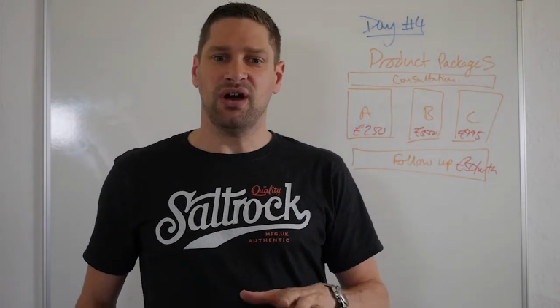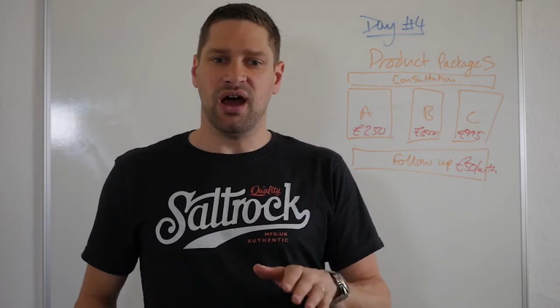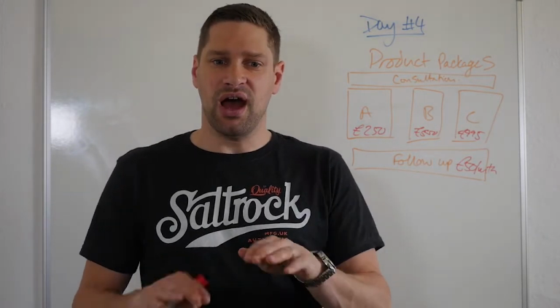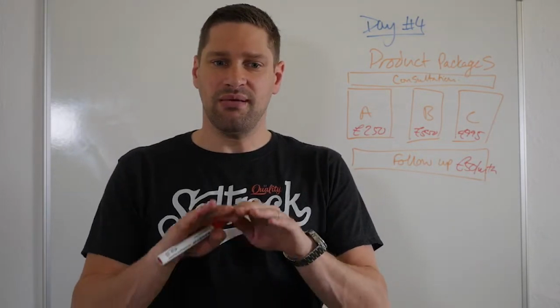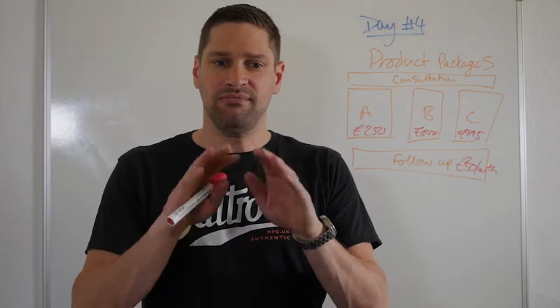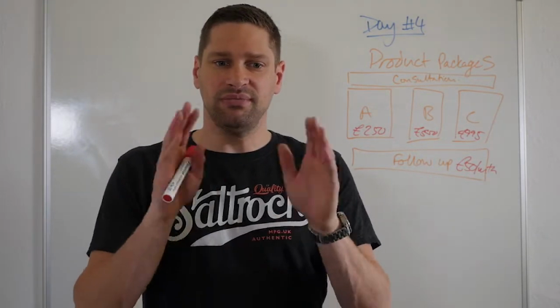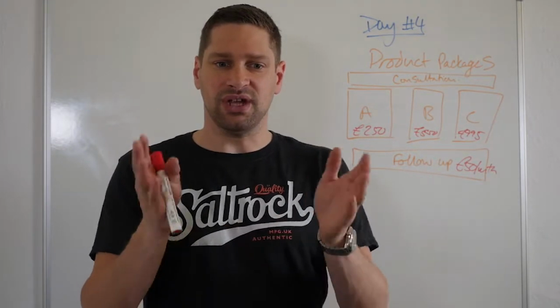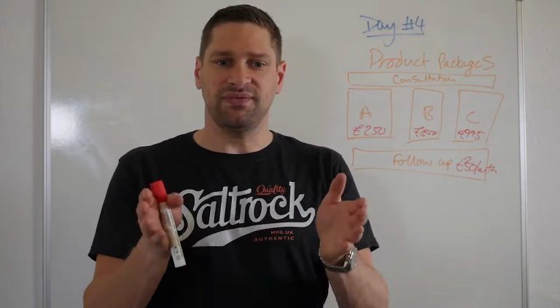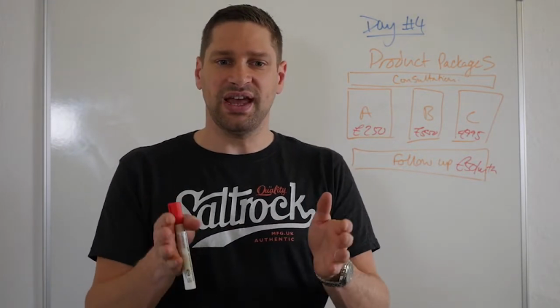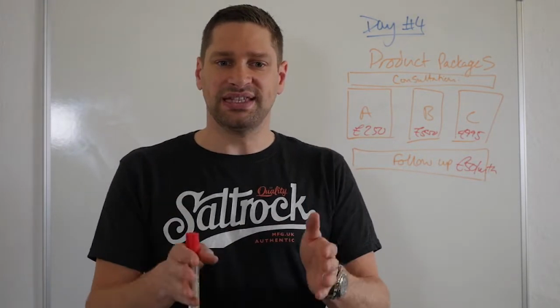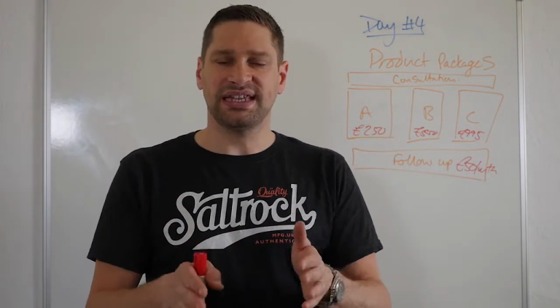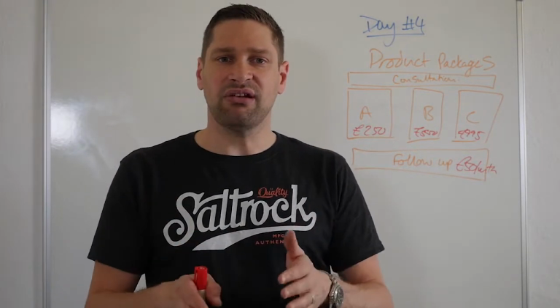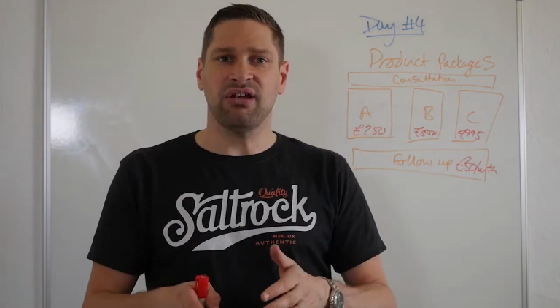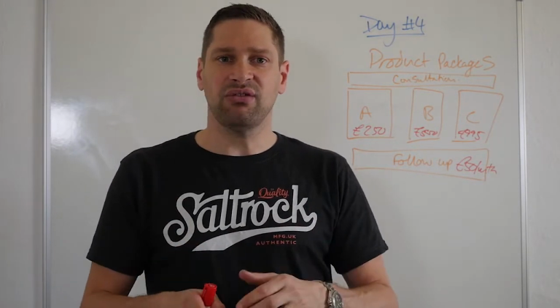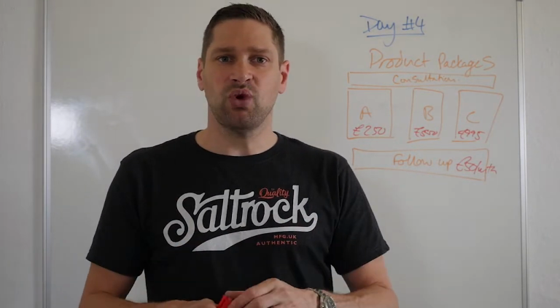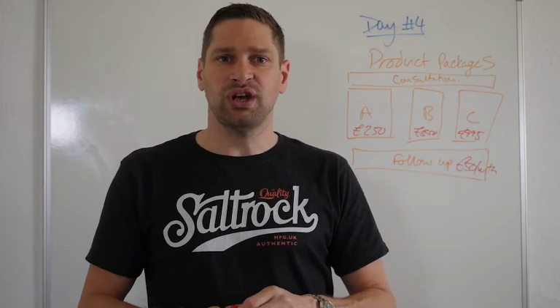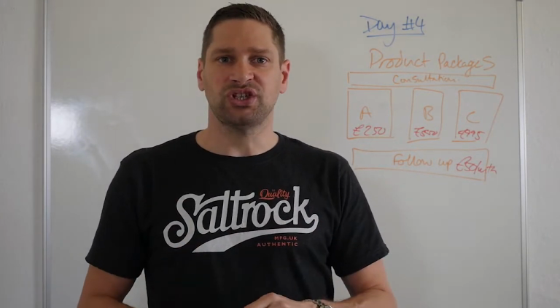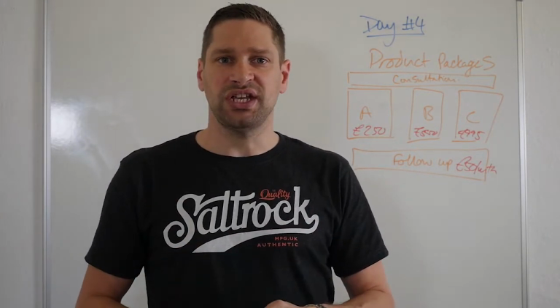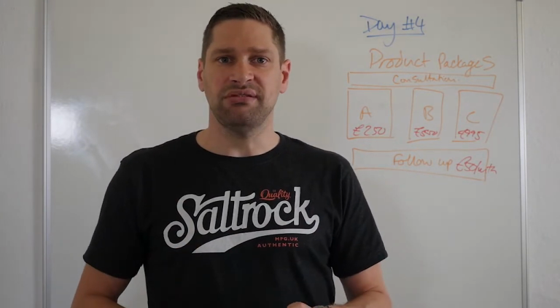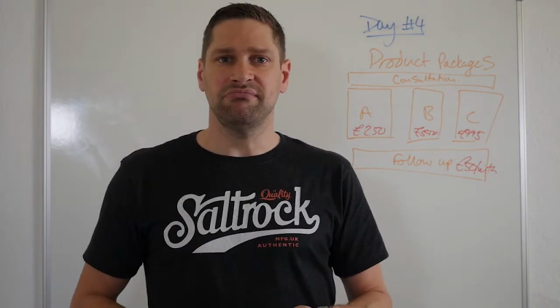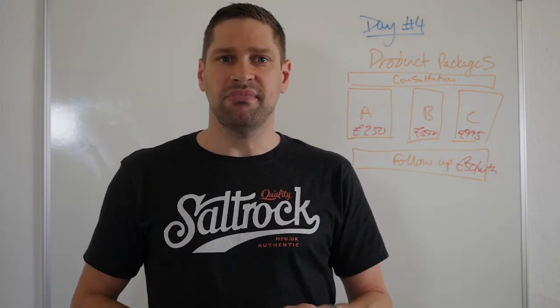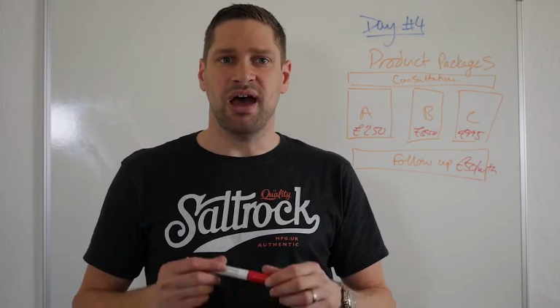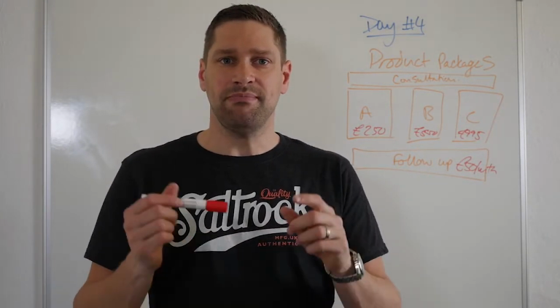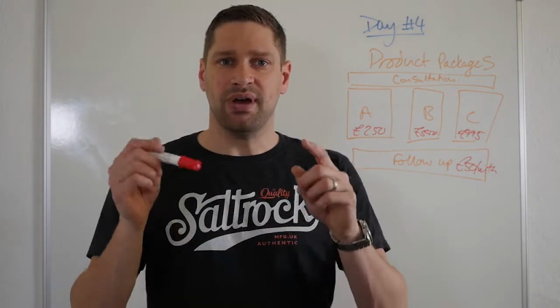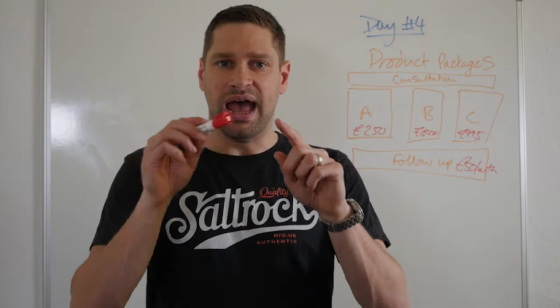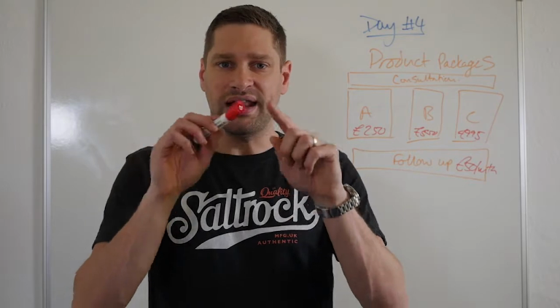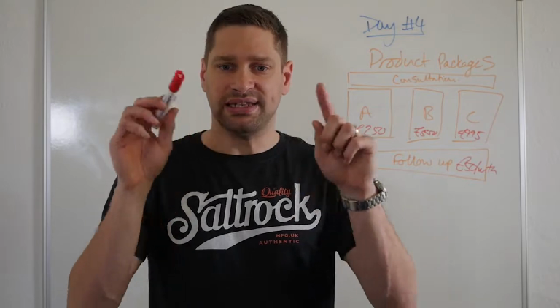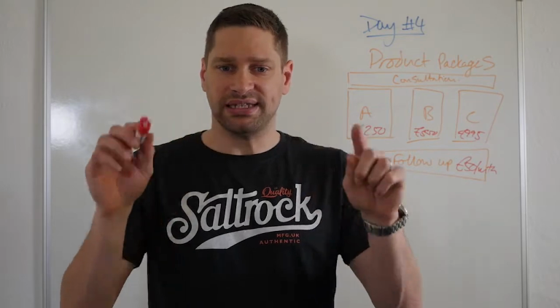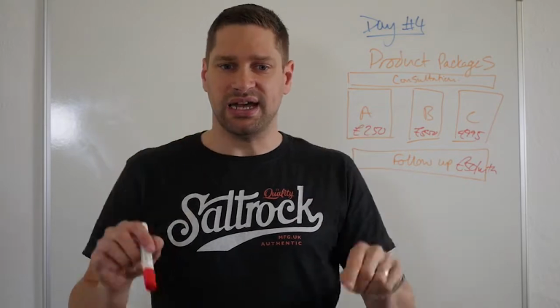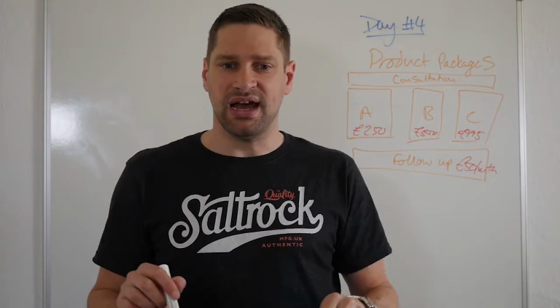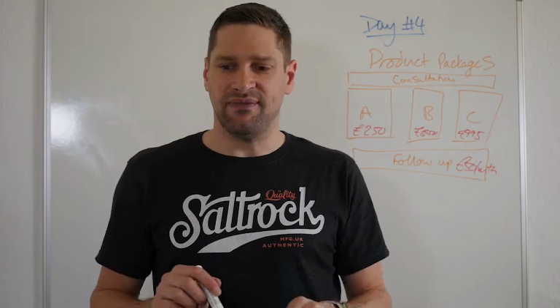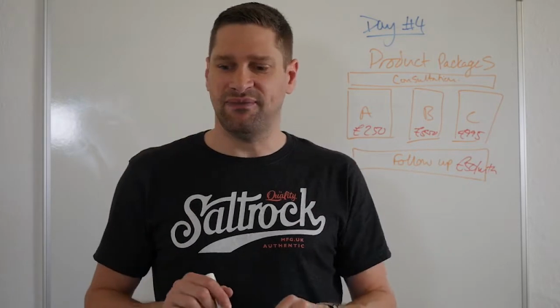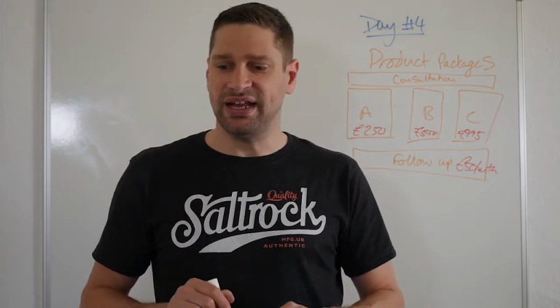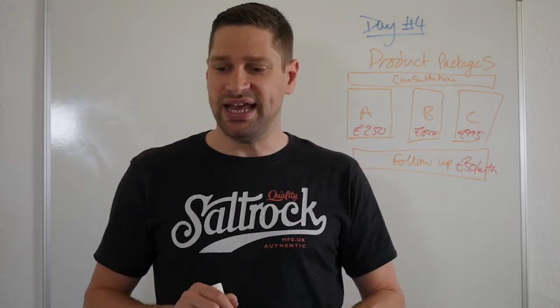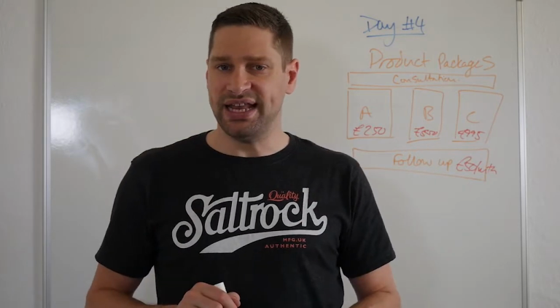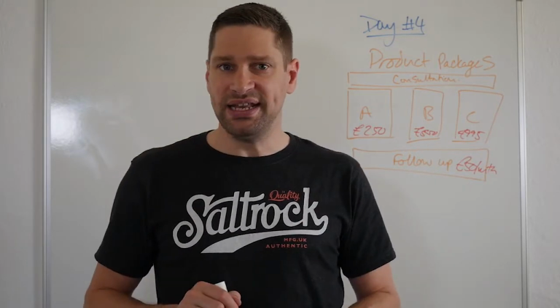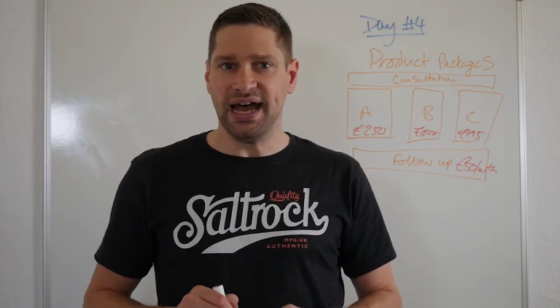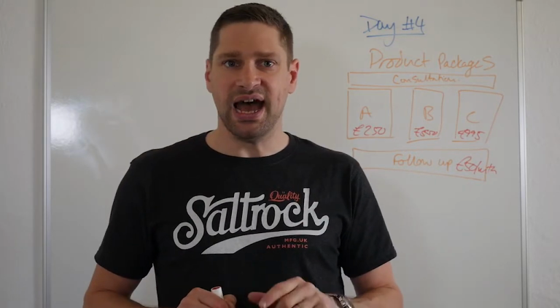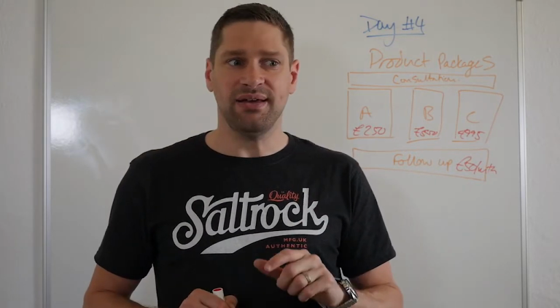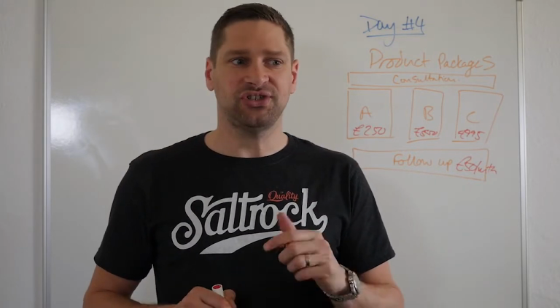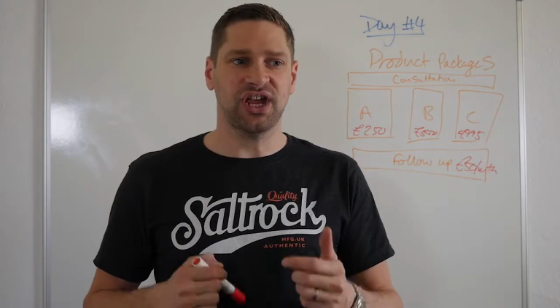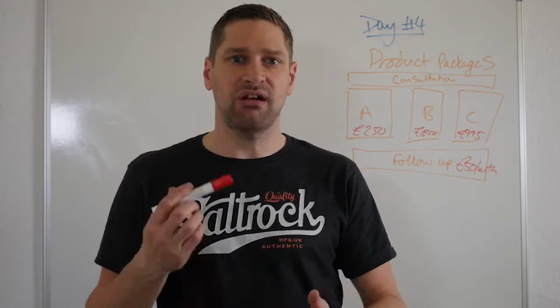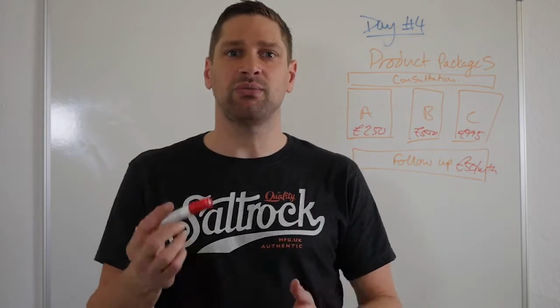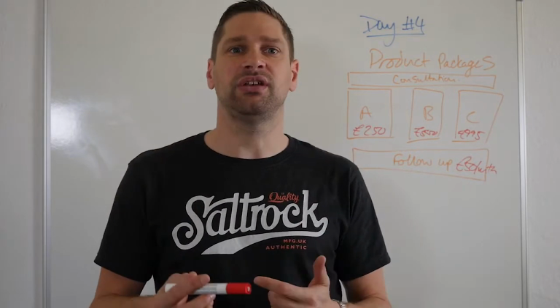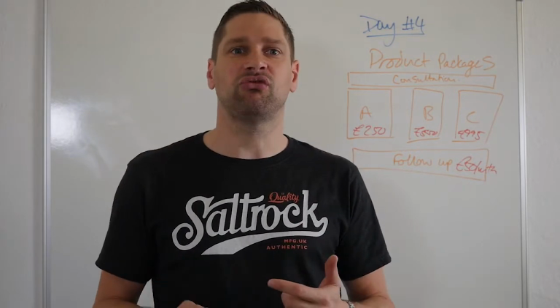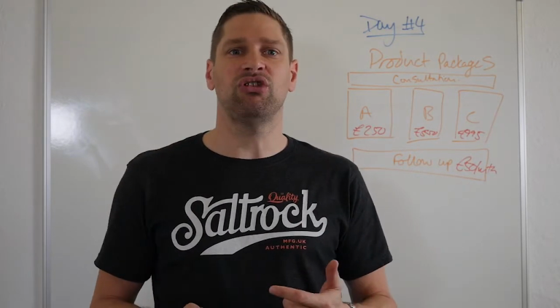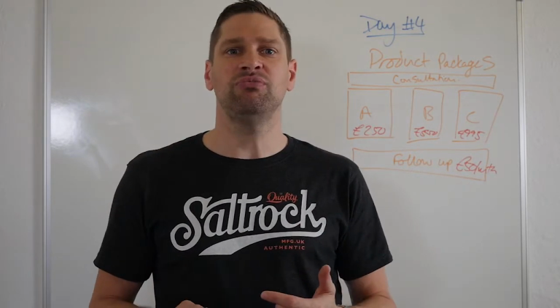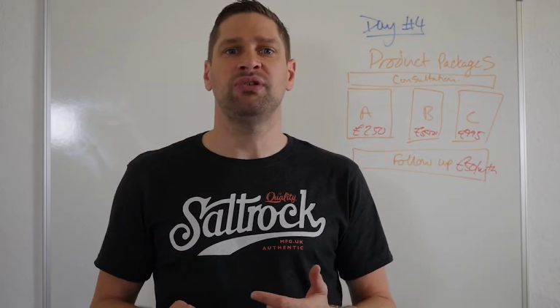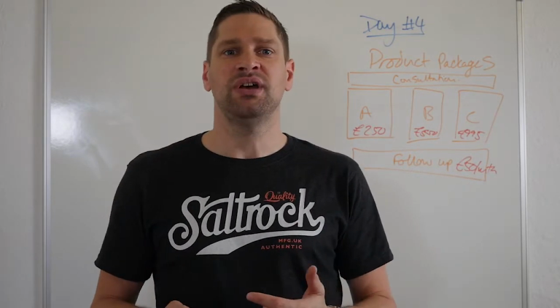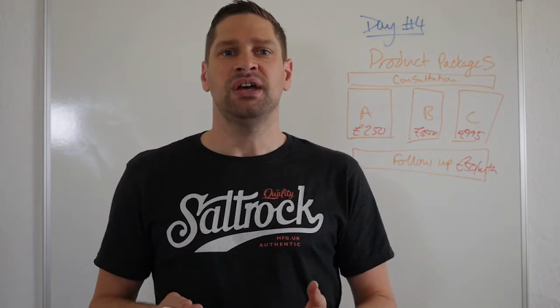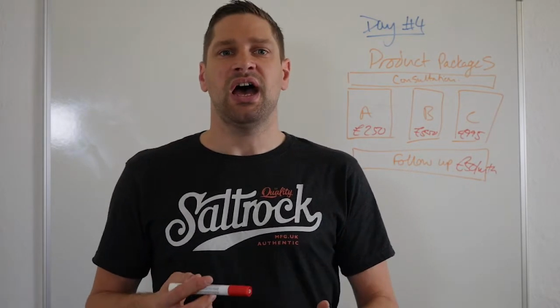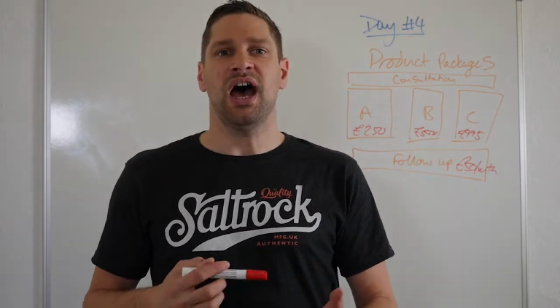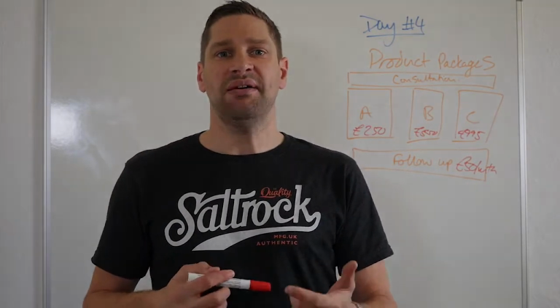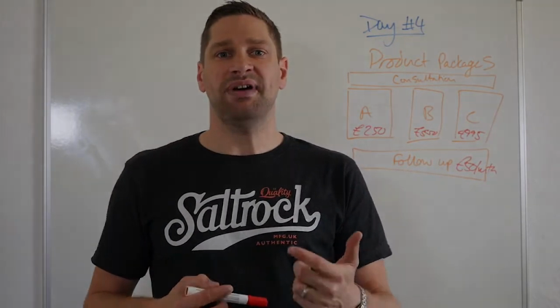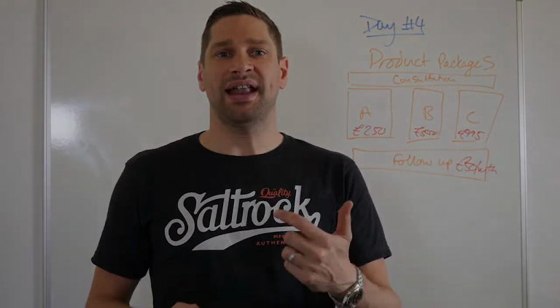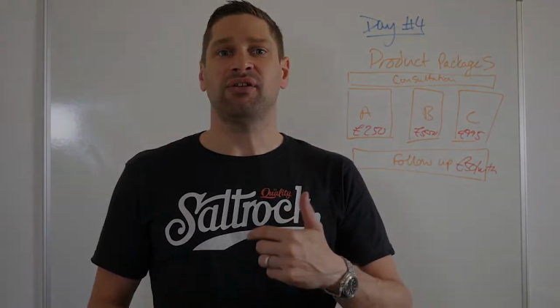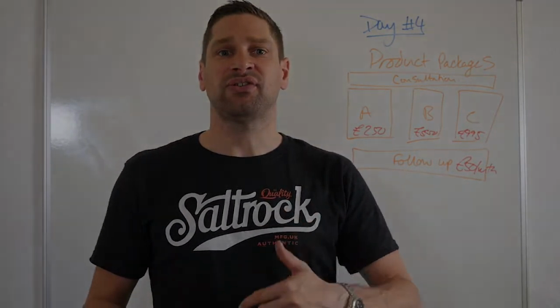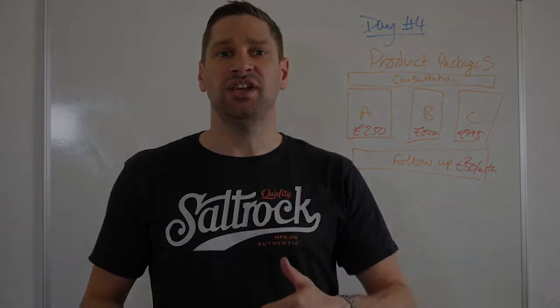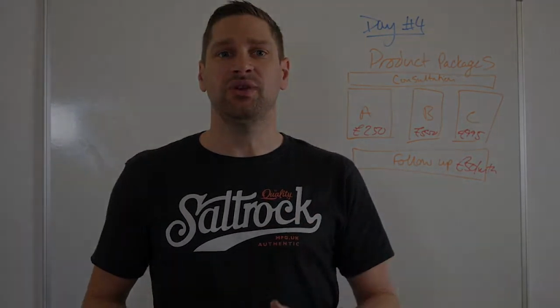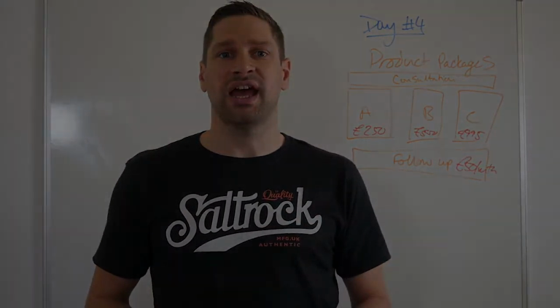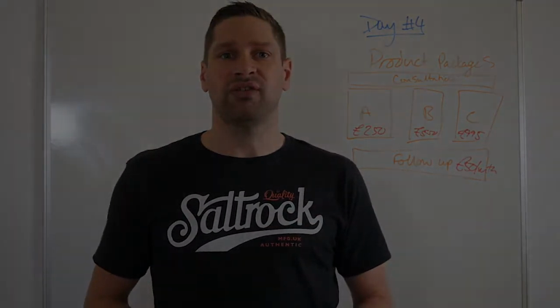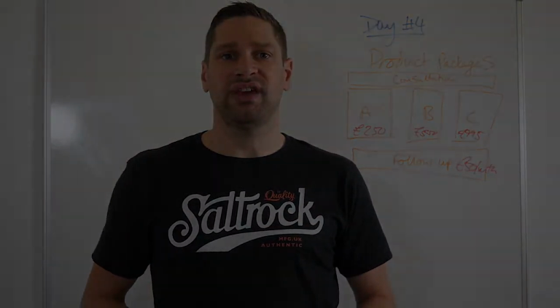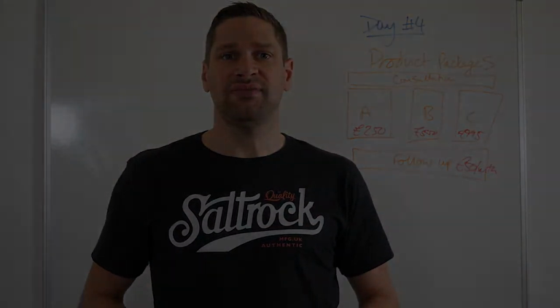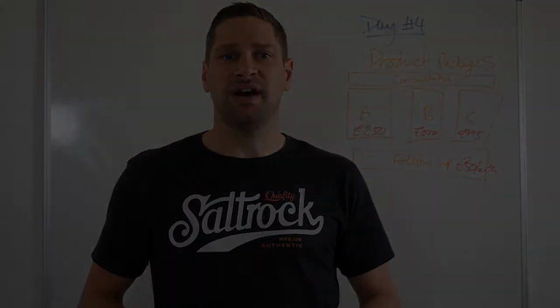Don't forget to download the worksheet, fill it in, and share it with the group. I'll see you again on day five.